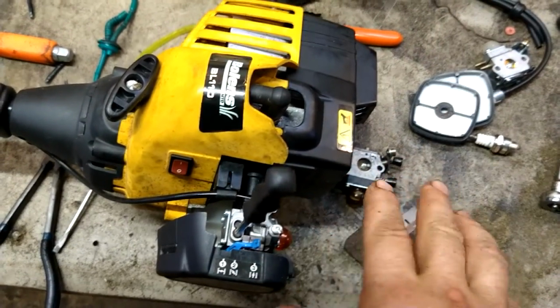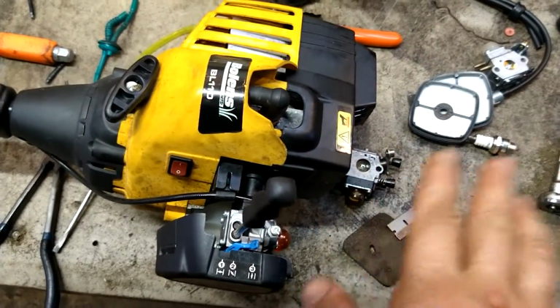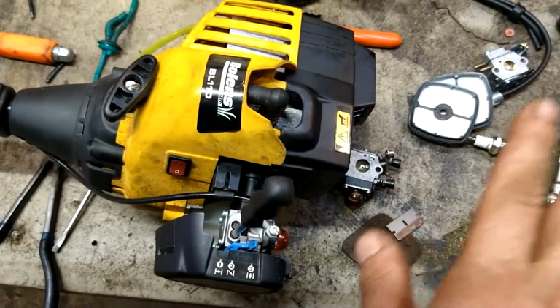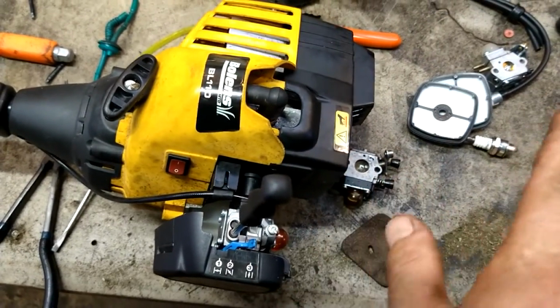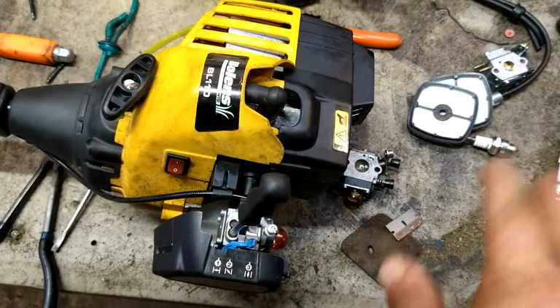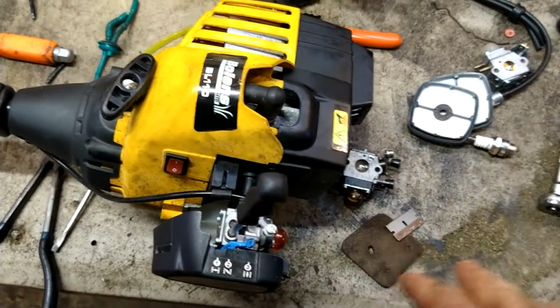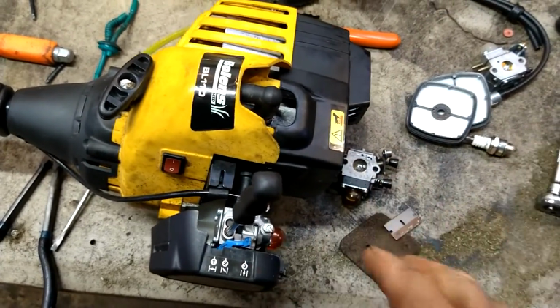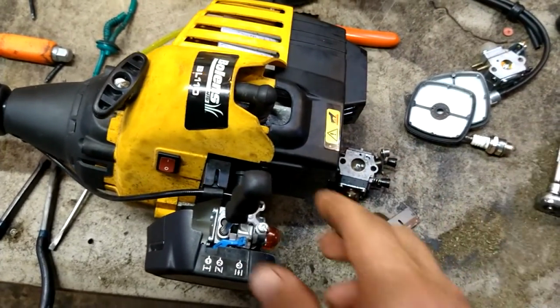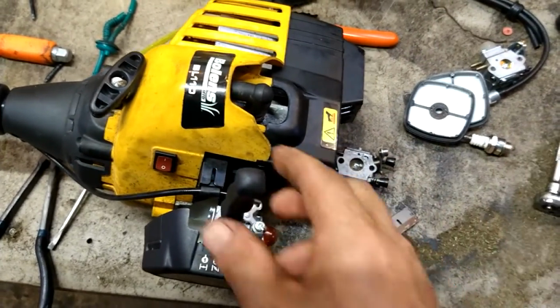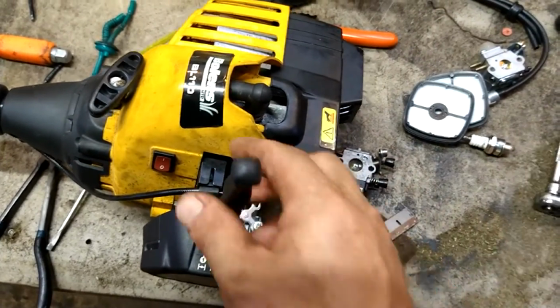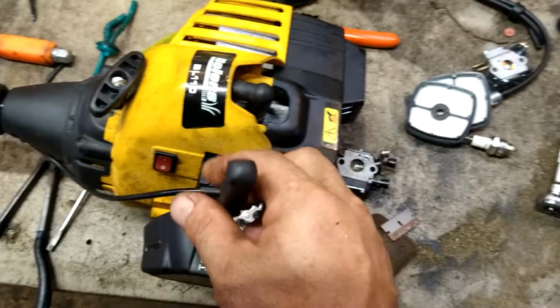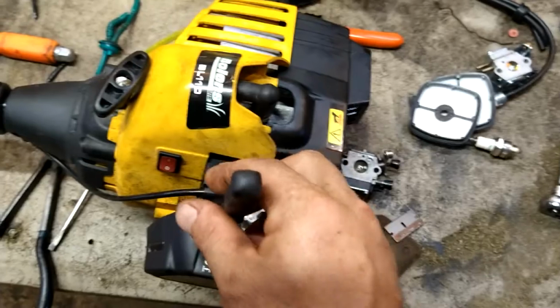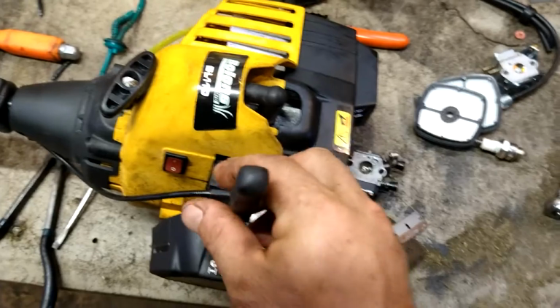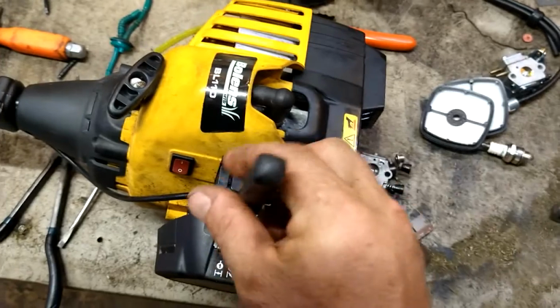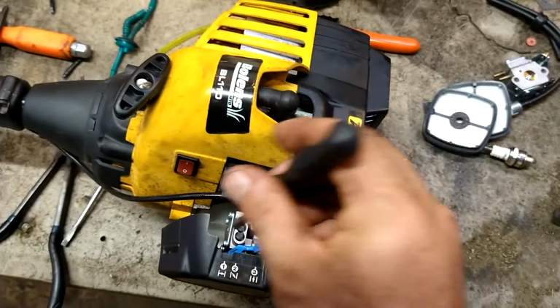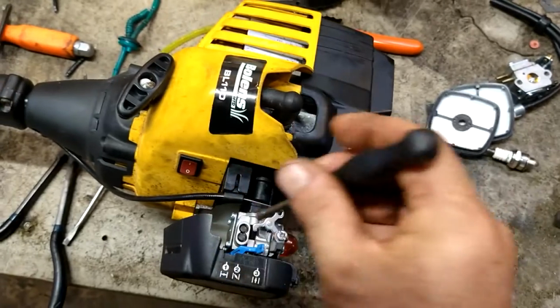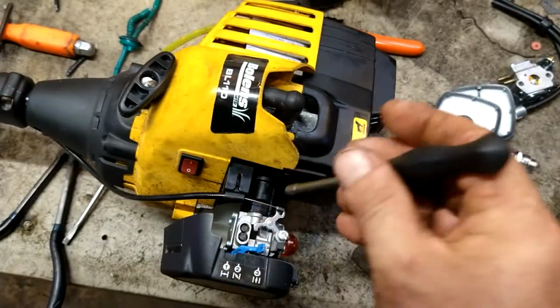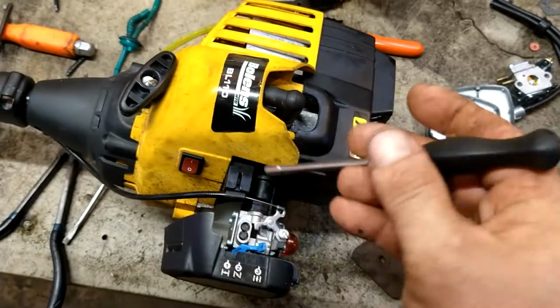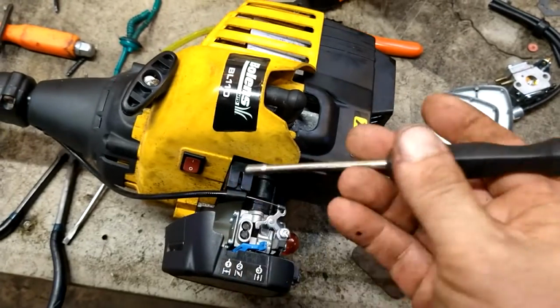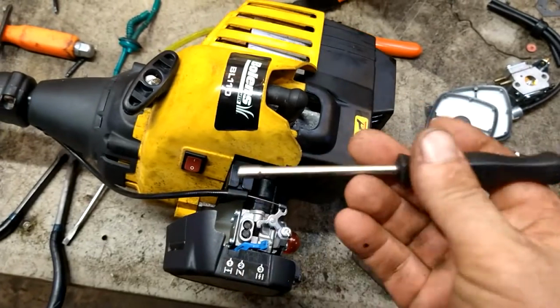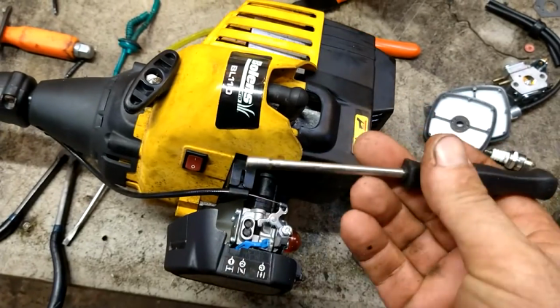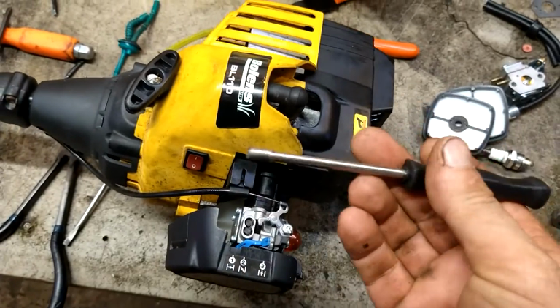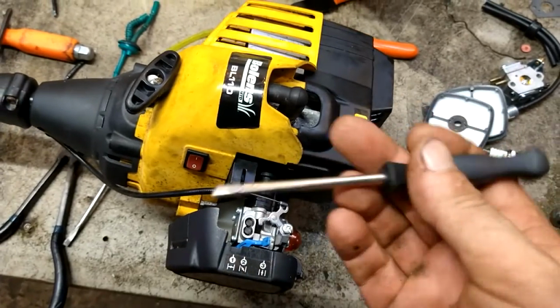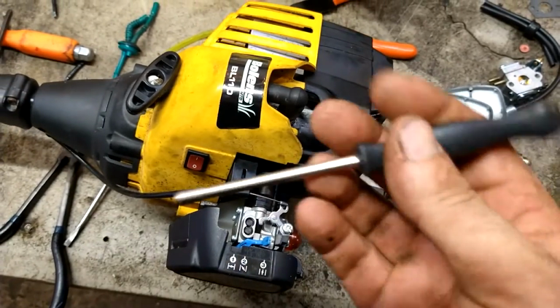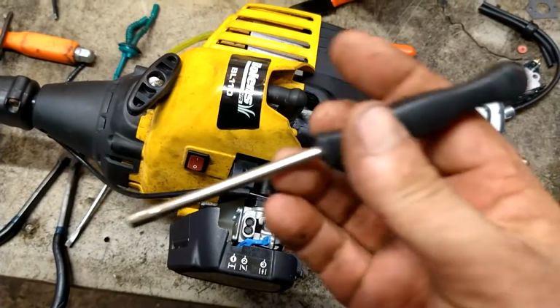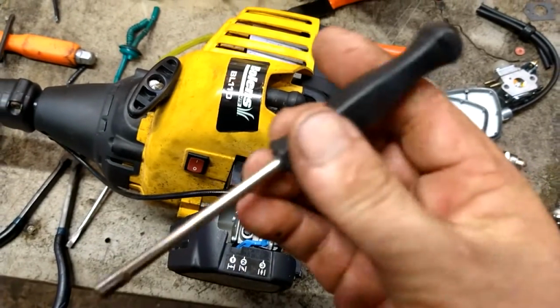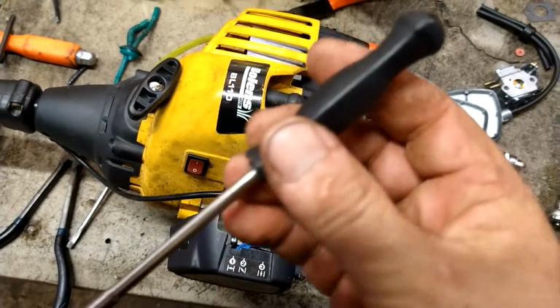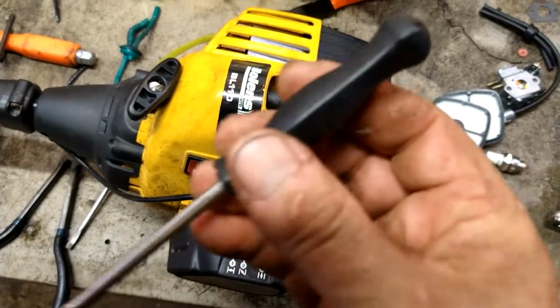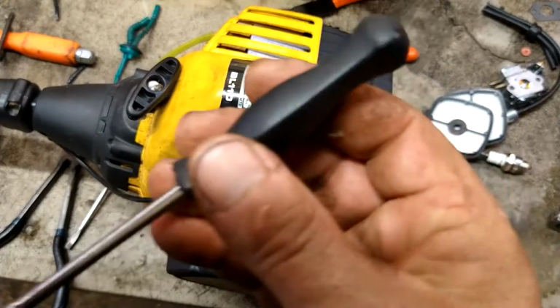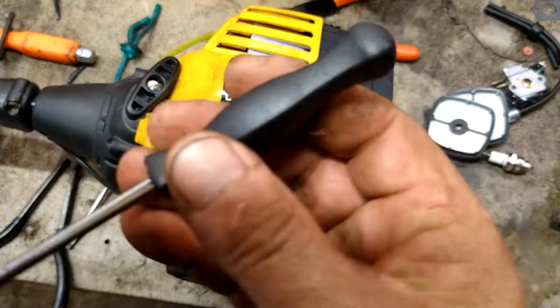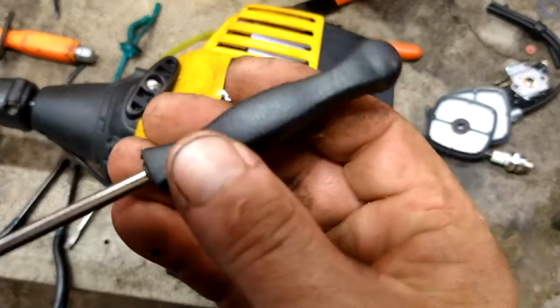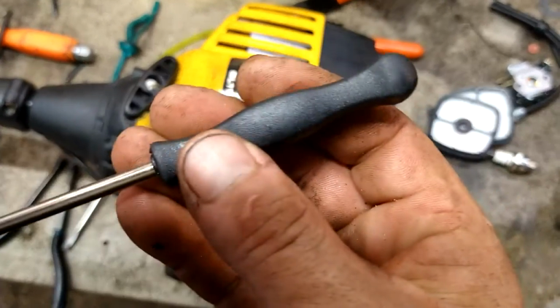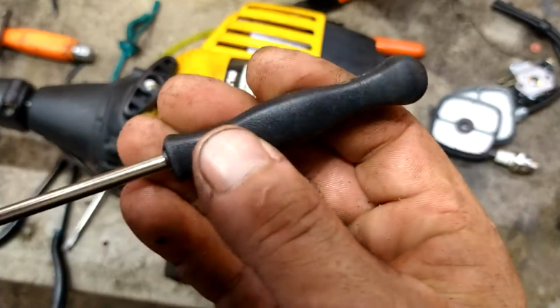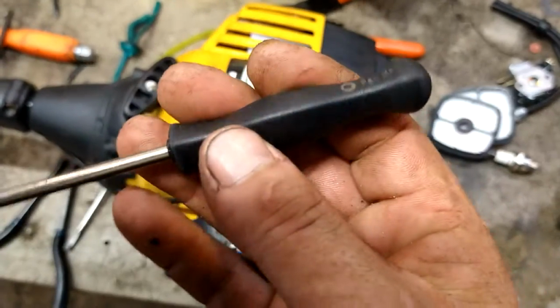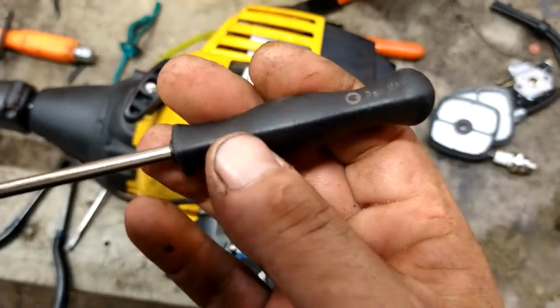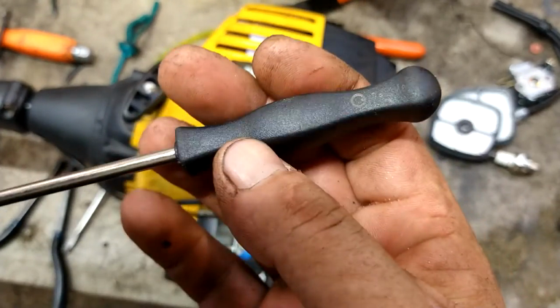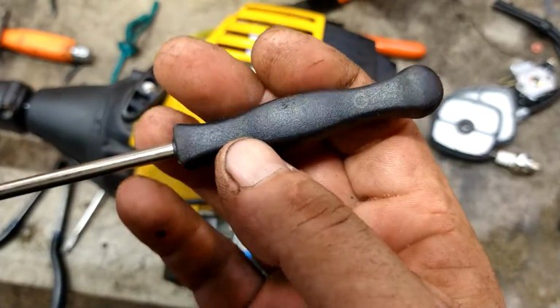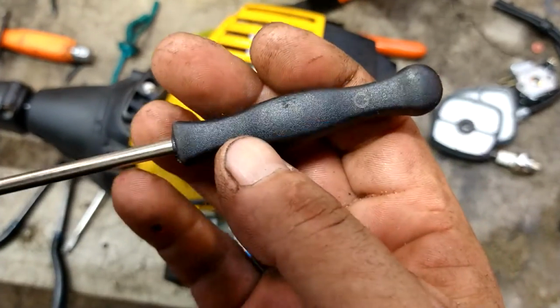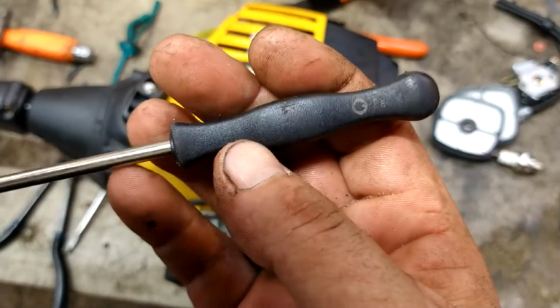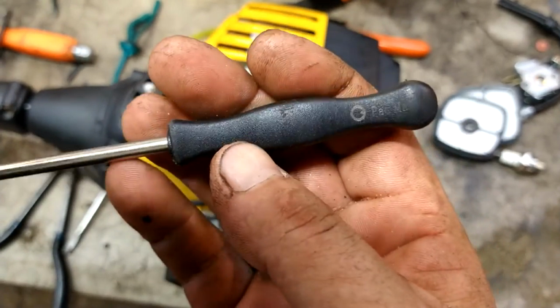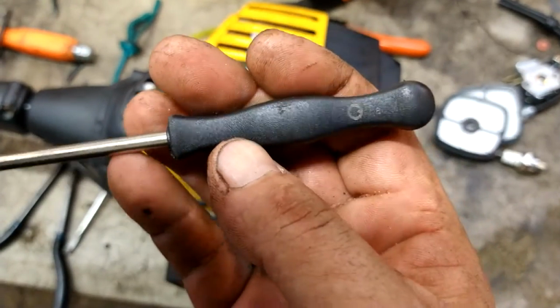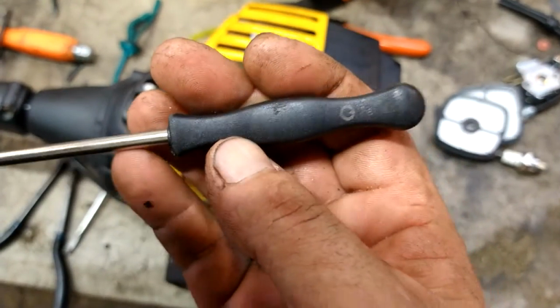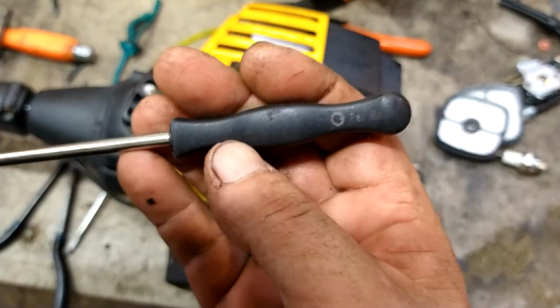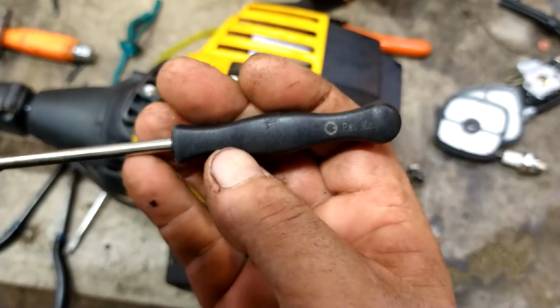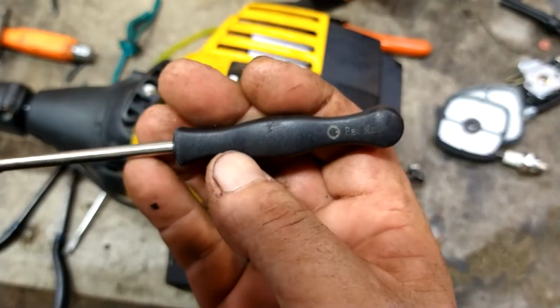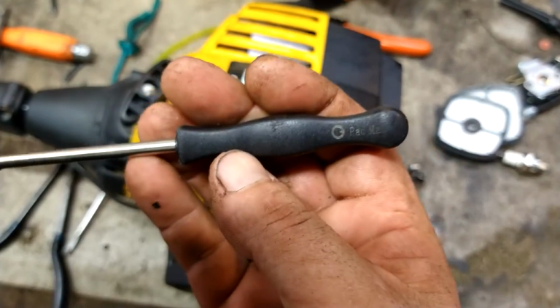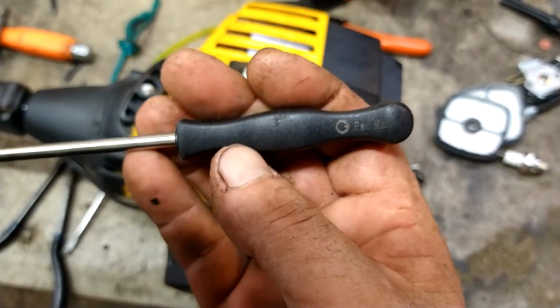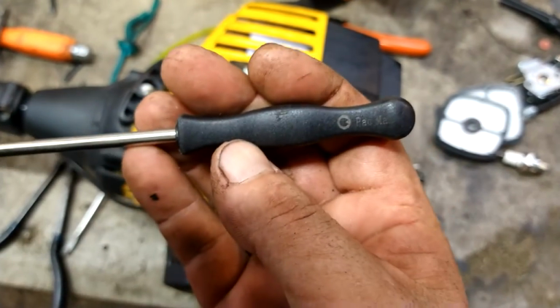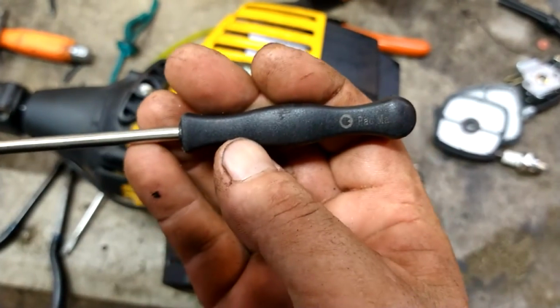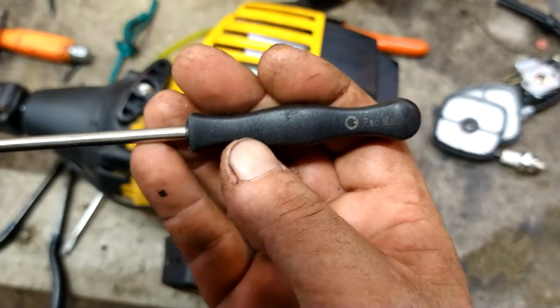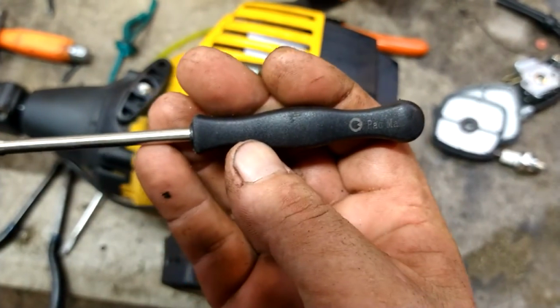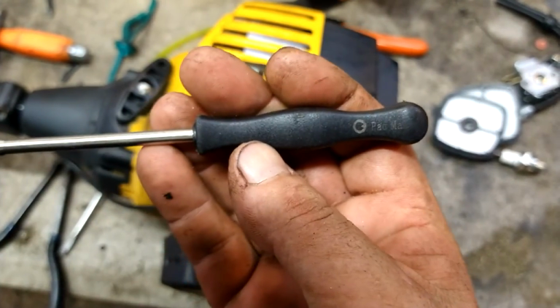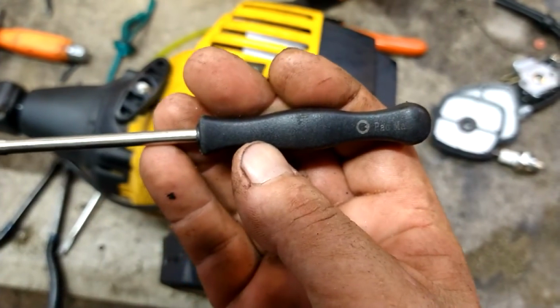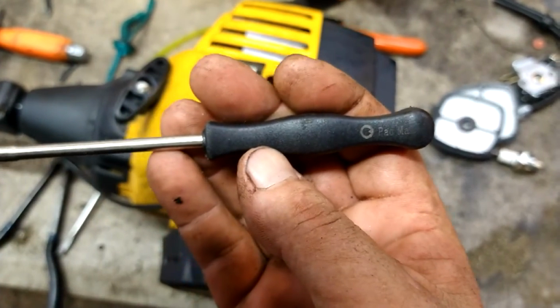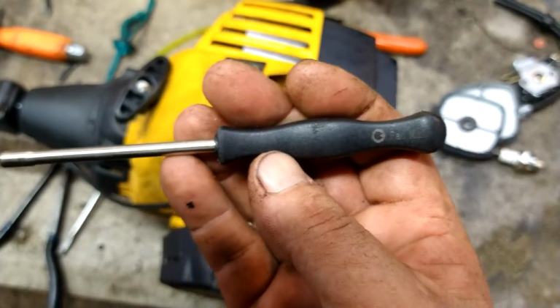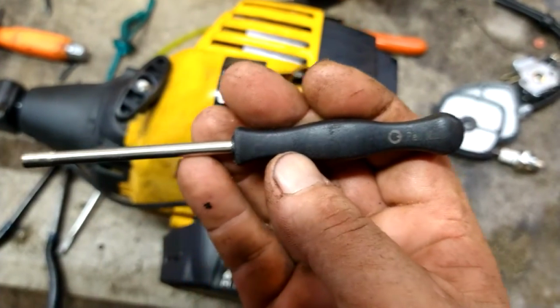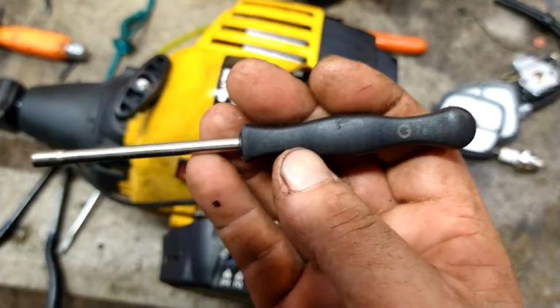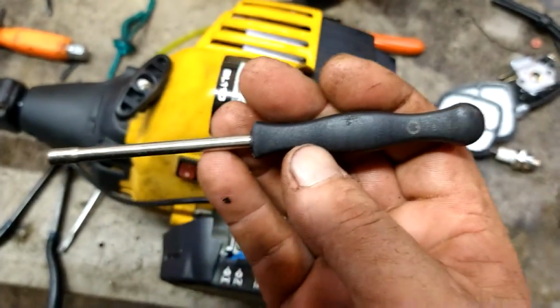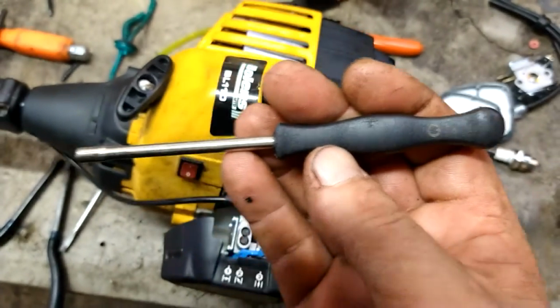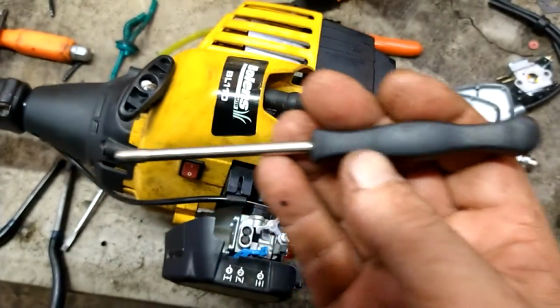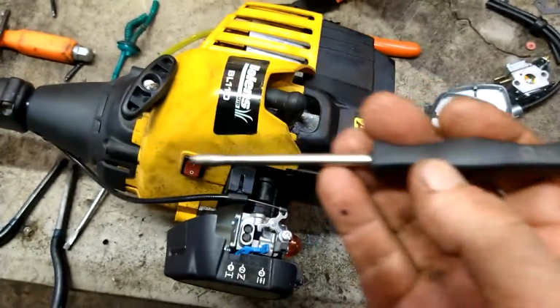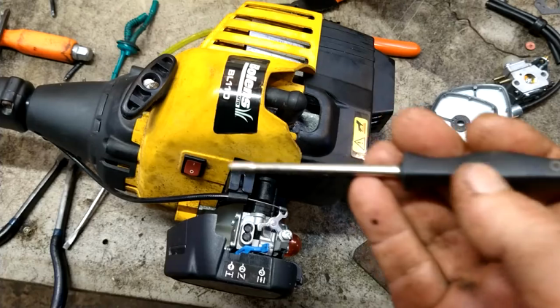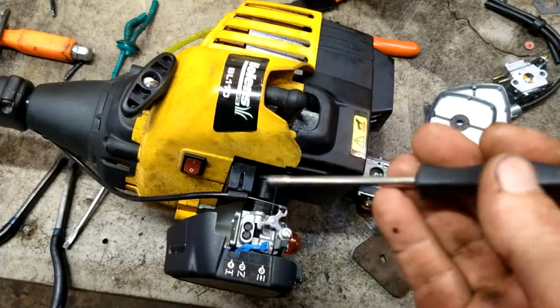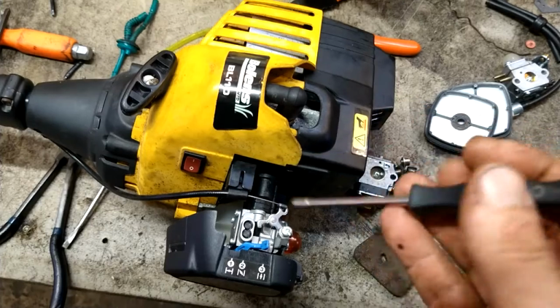This one runs good, so I won't have to do it. But I'll put this screwdriver in the description below so that you can do it.